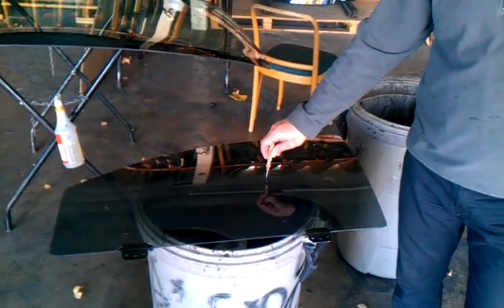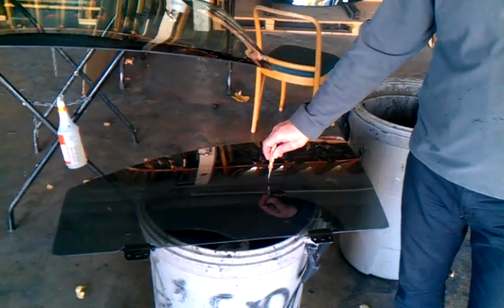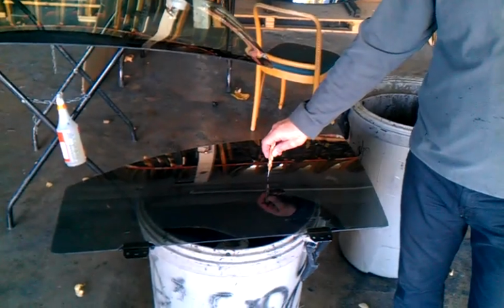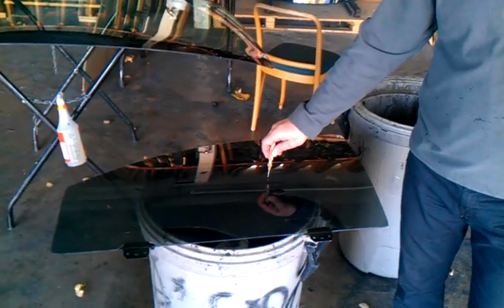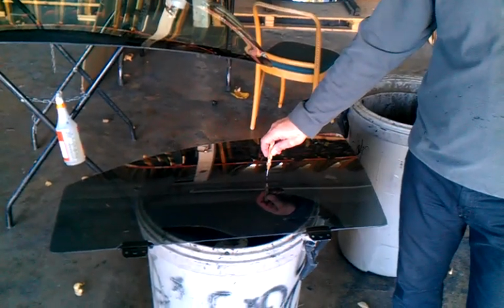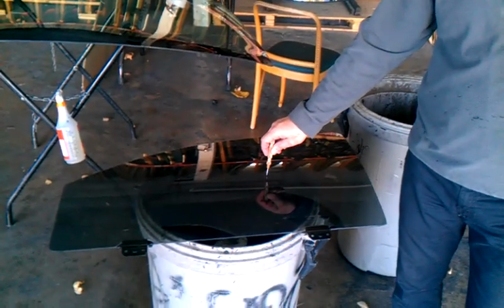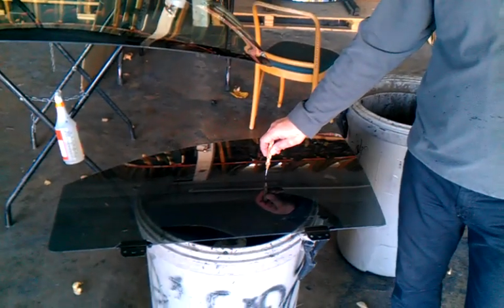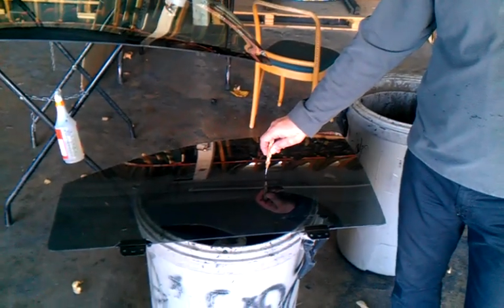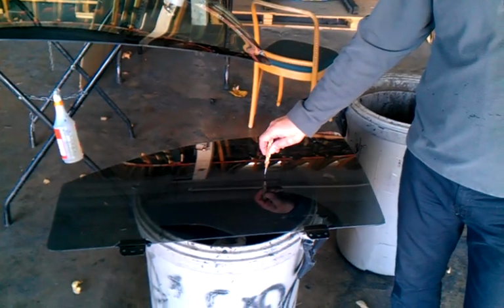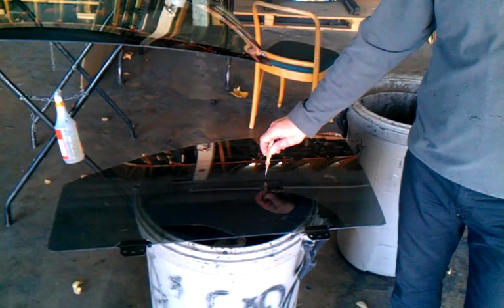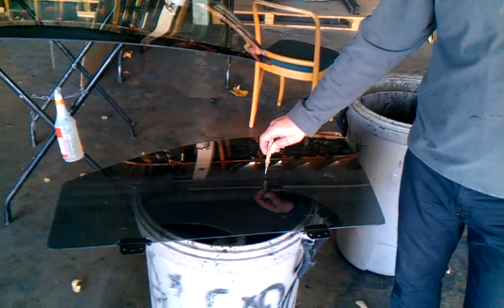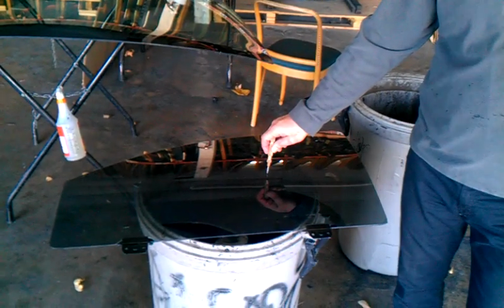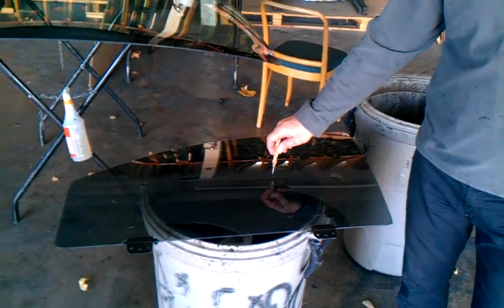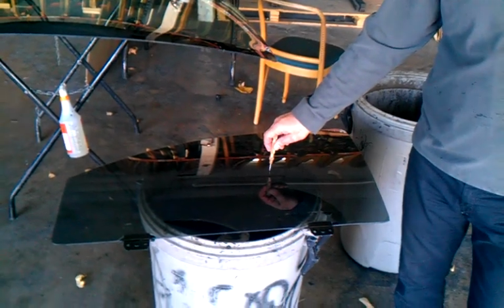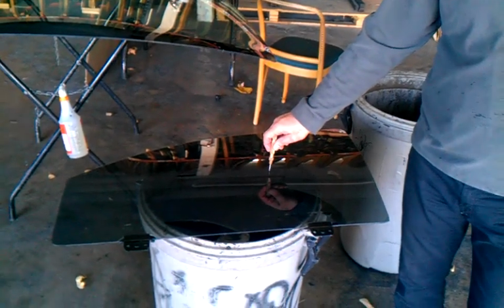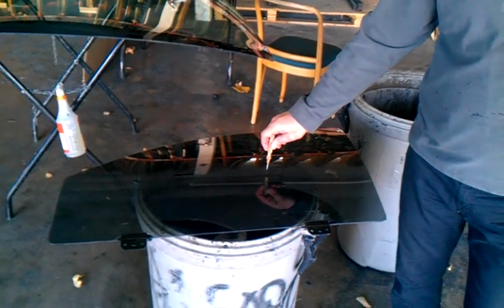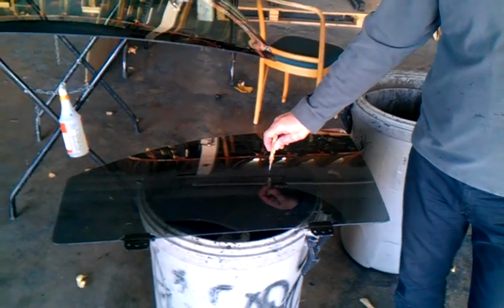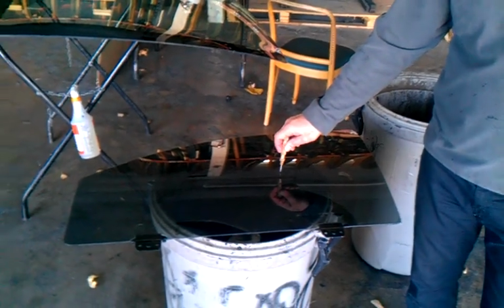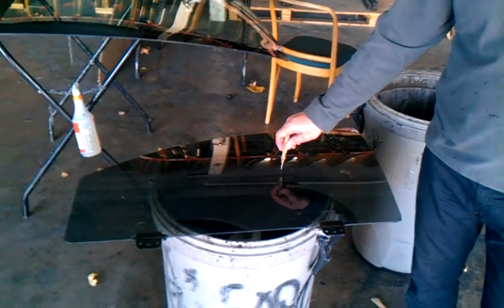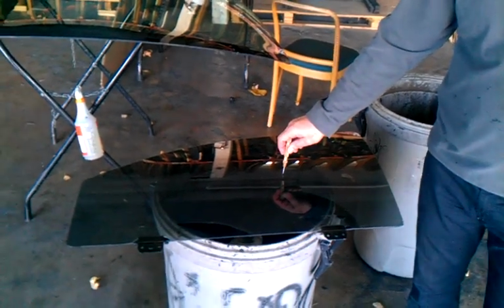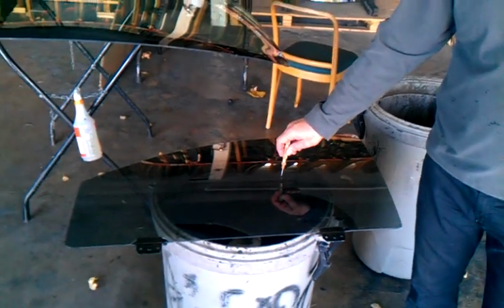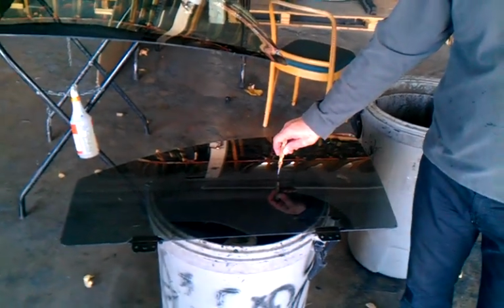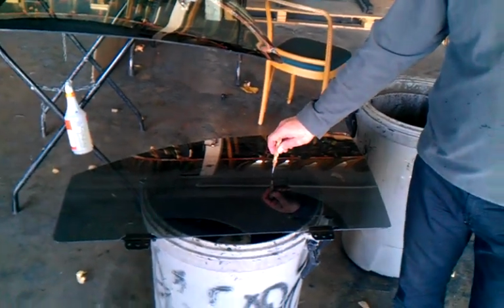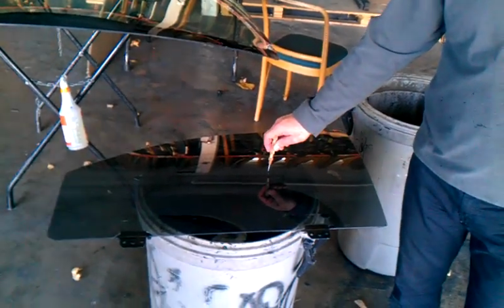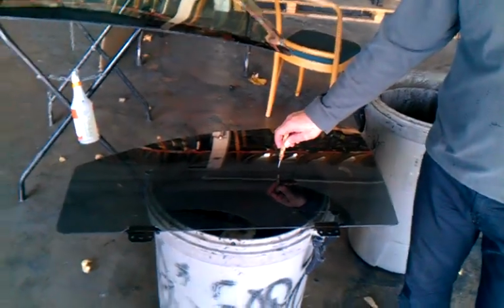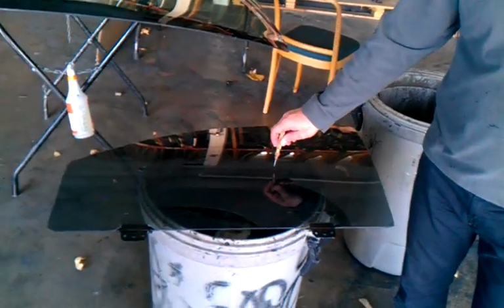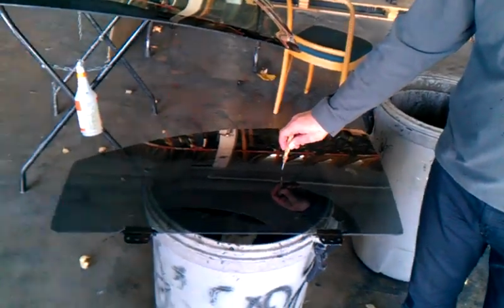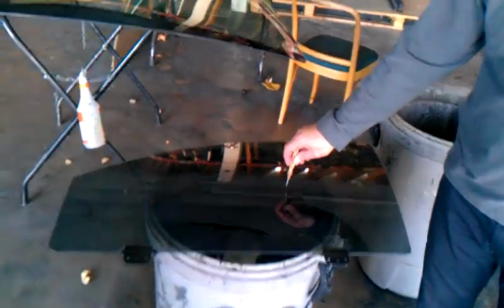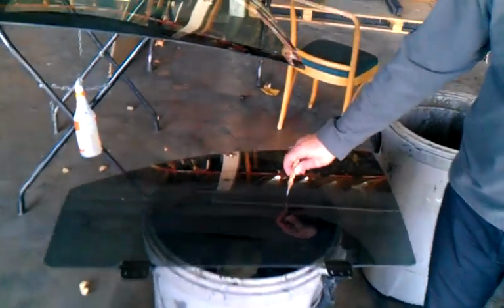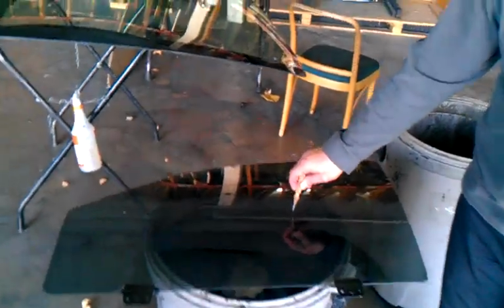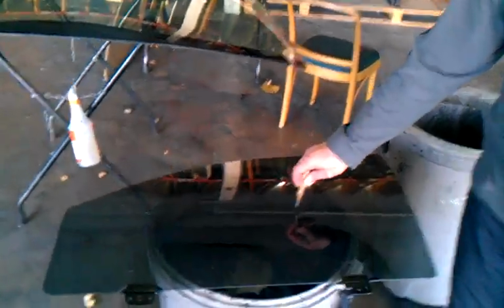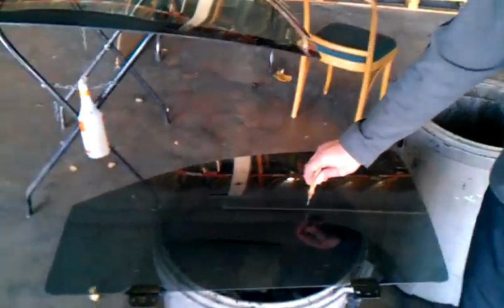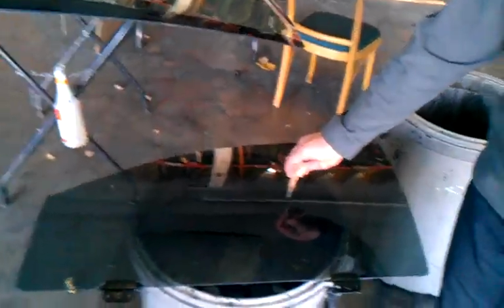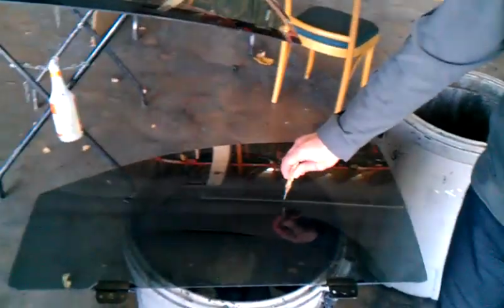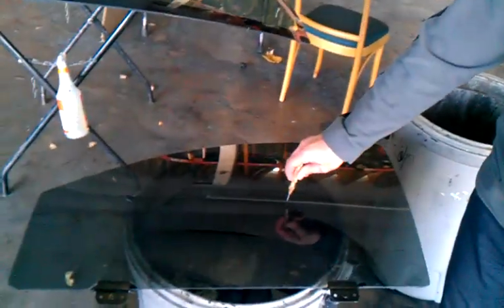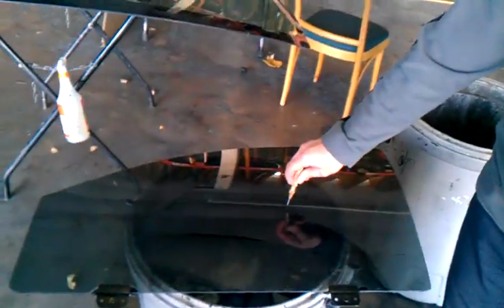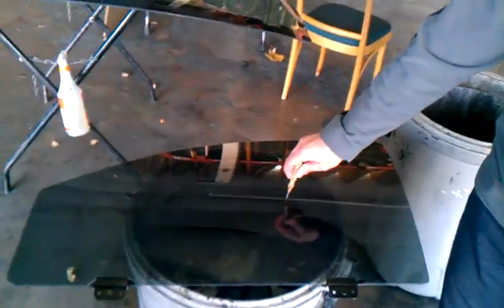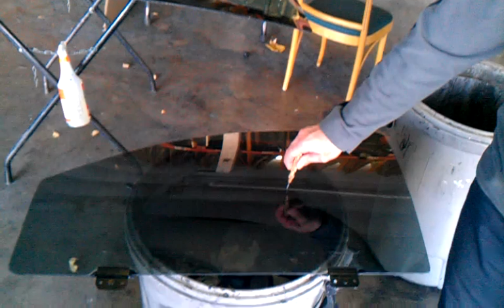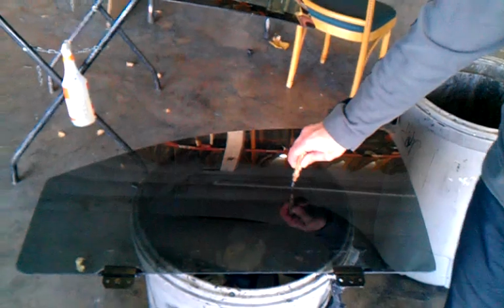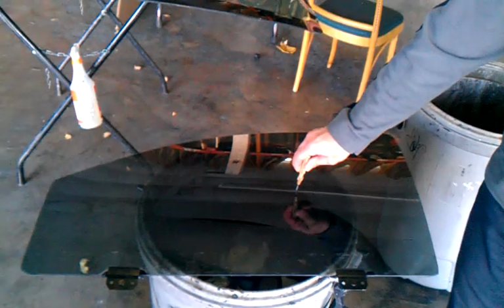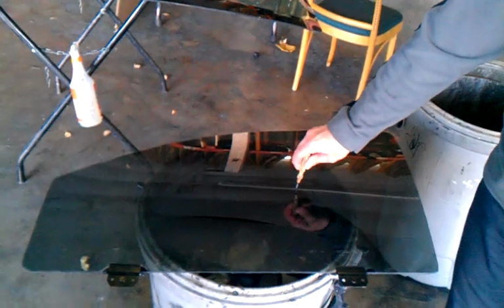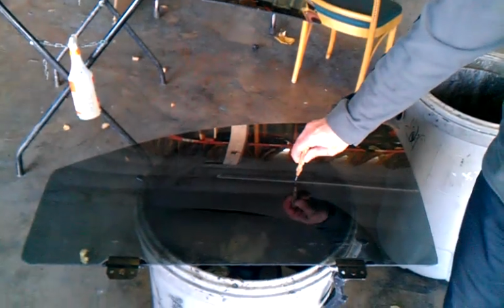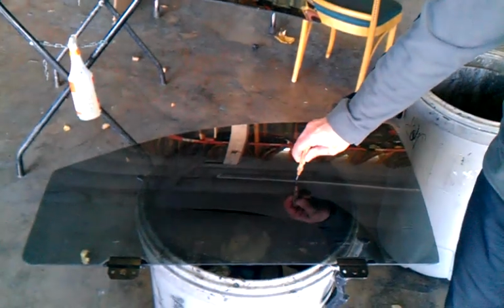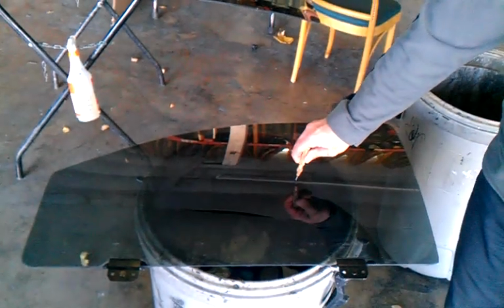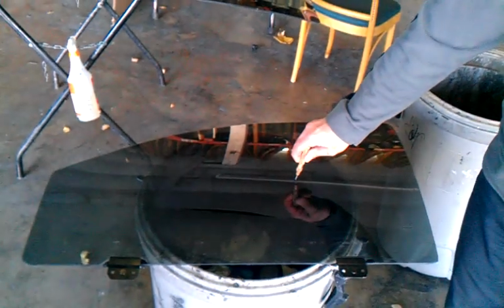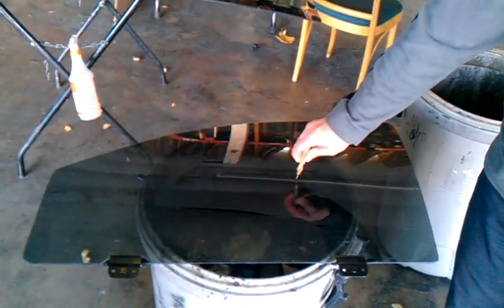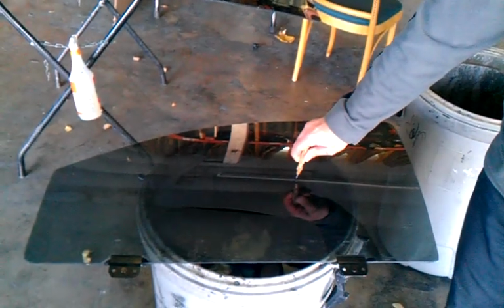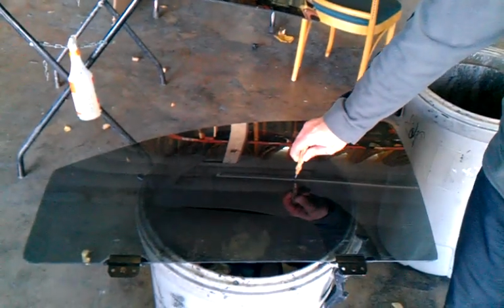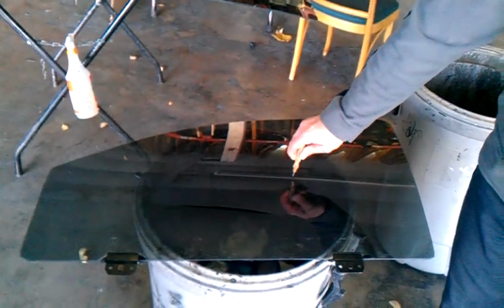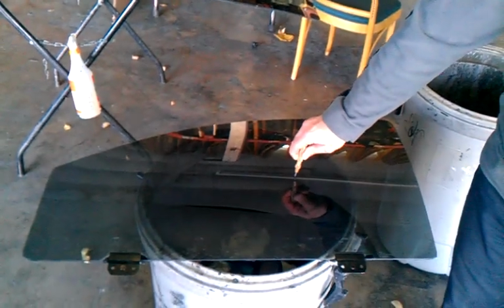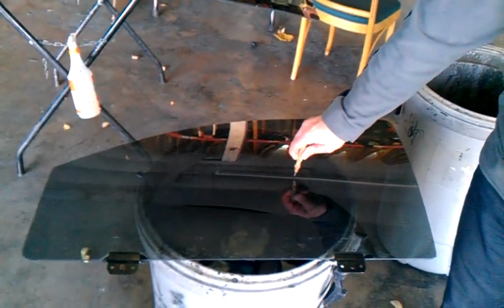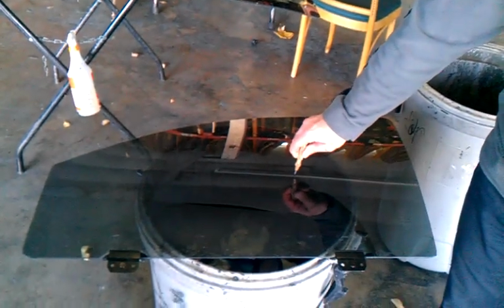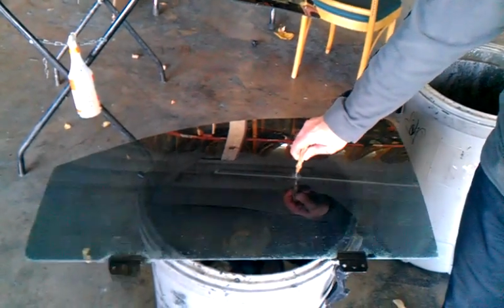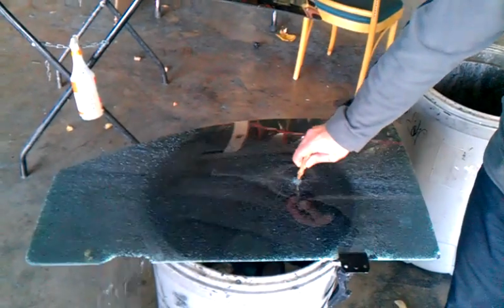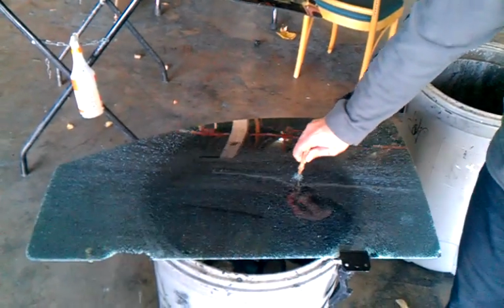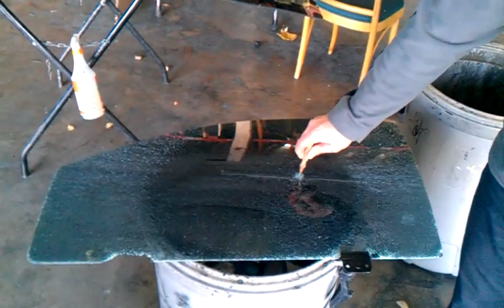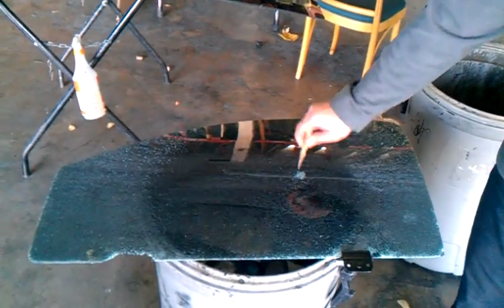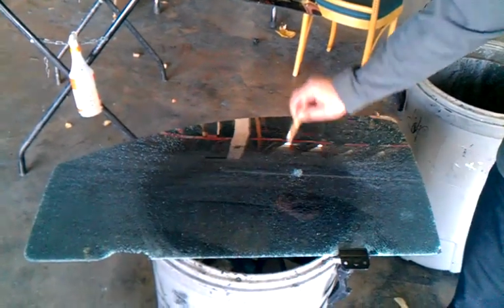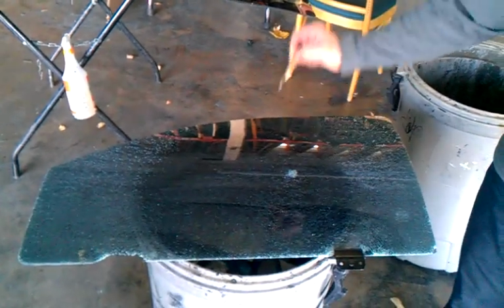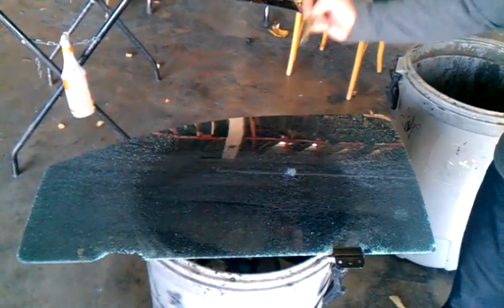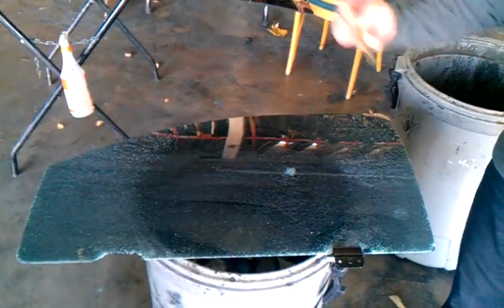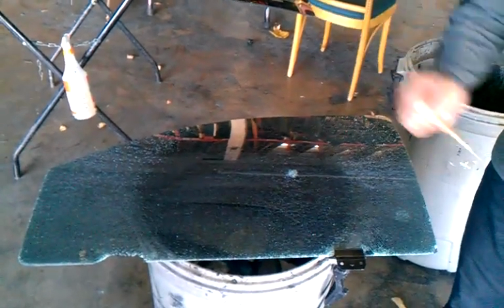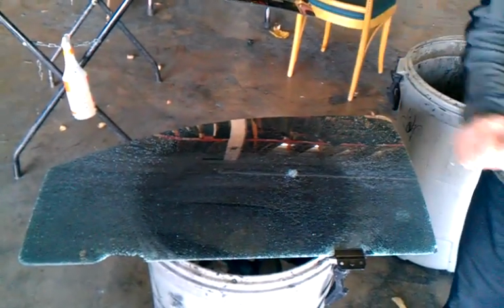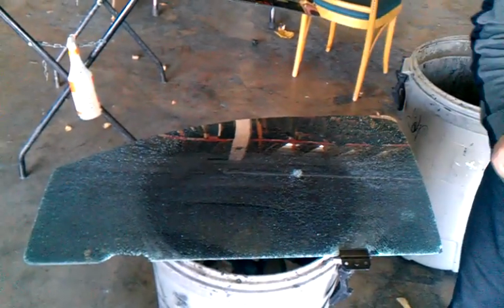What do you want to do? Example of glass breaking on security film.